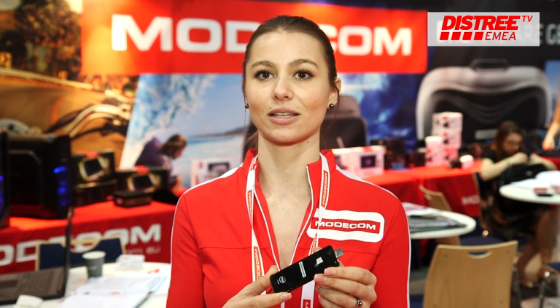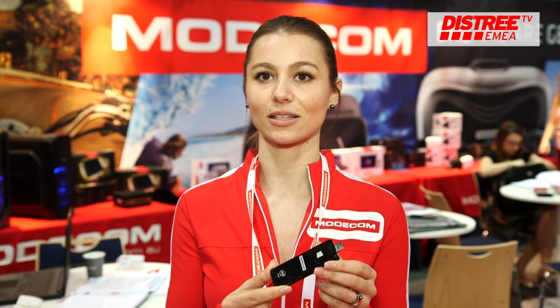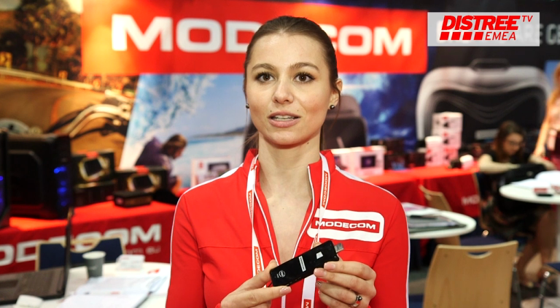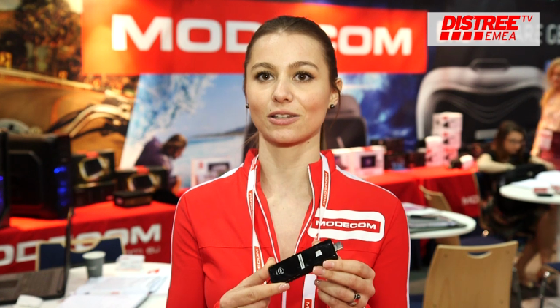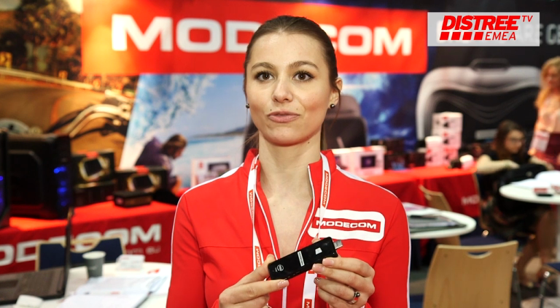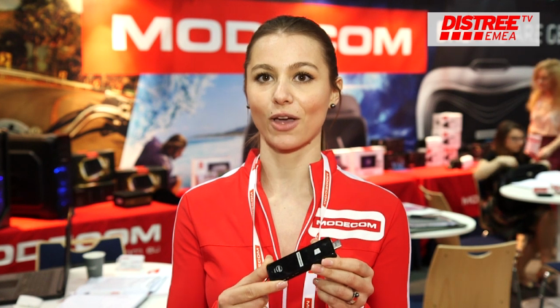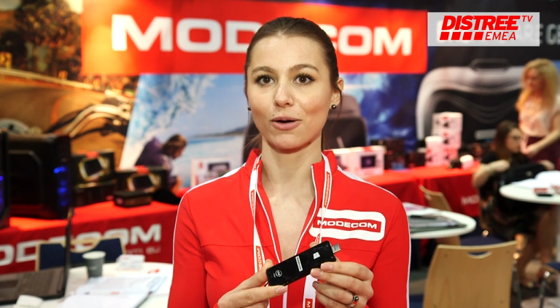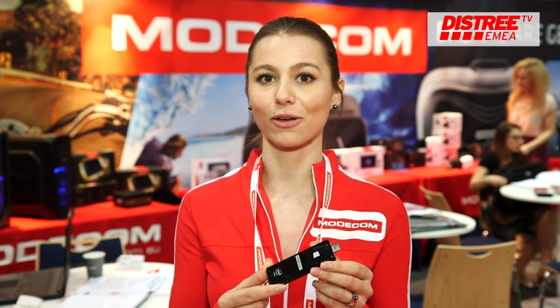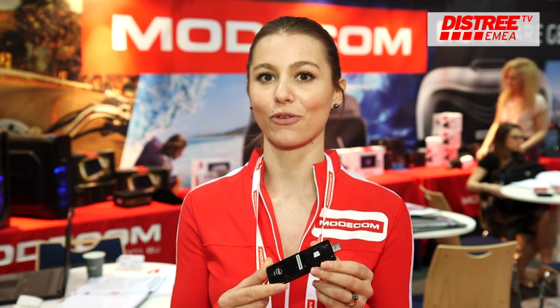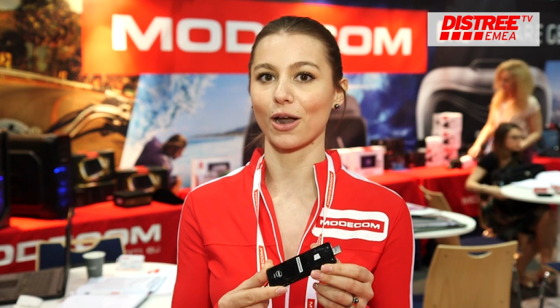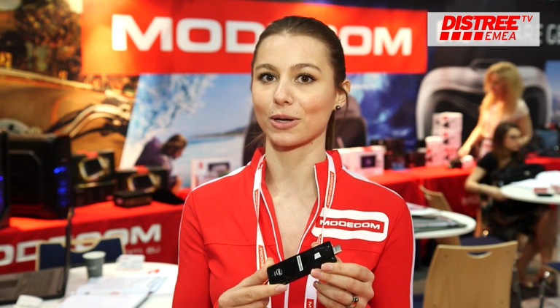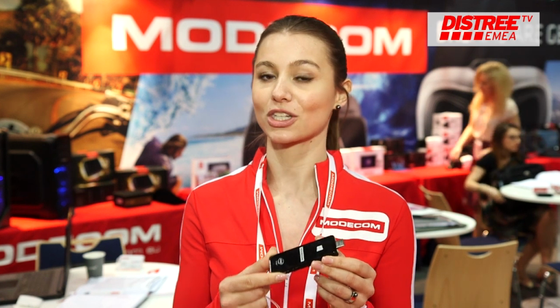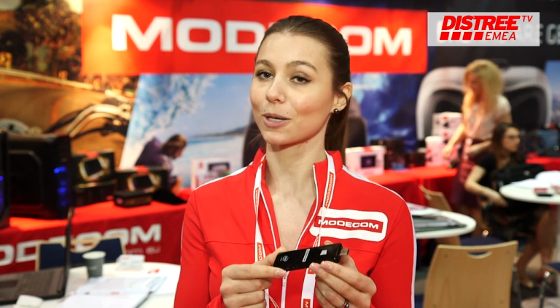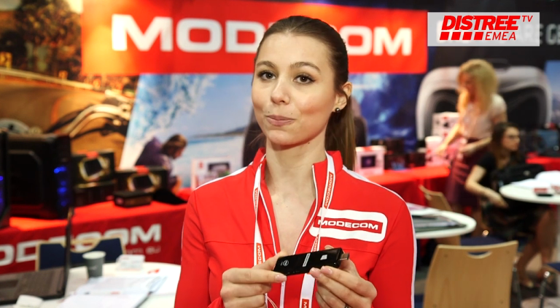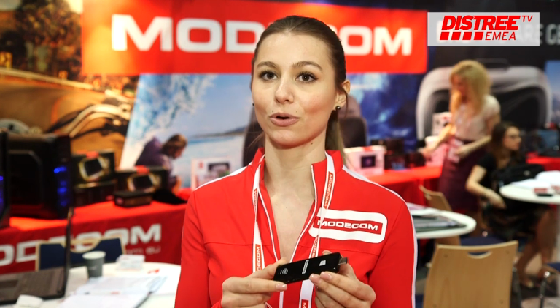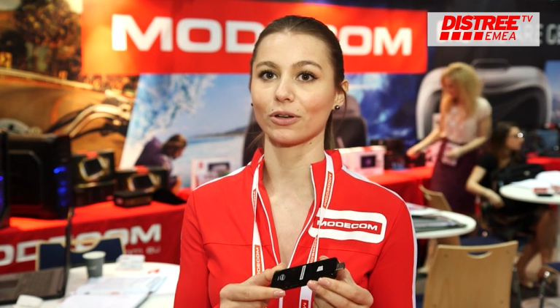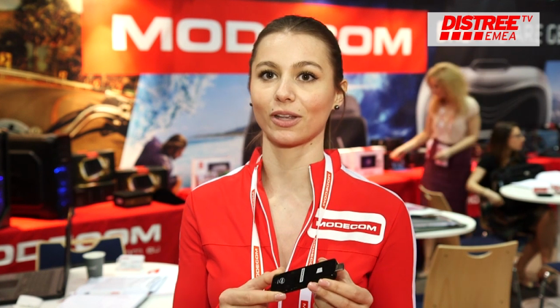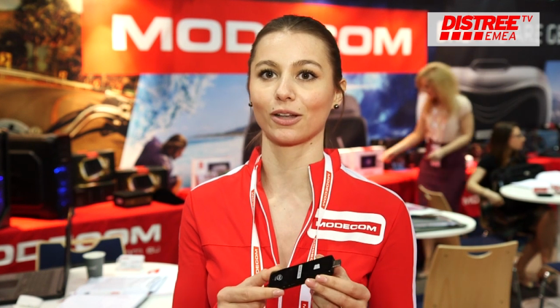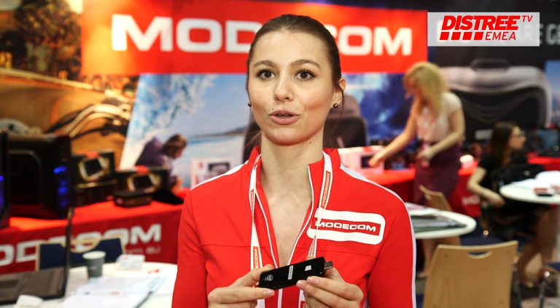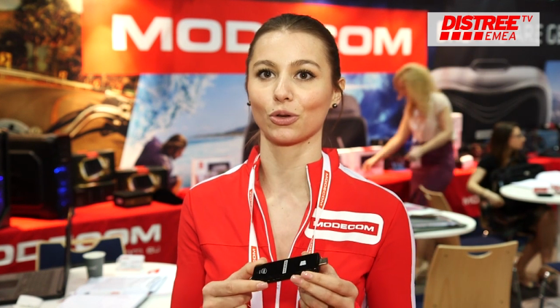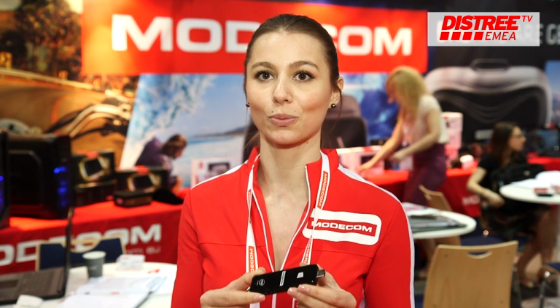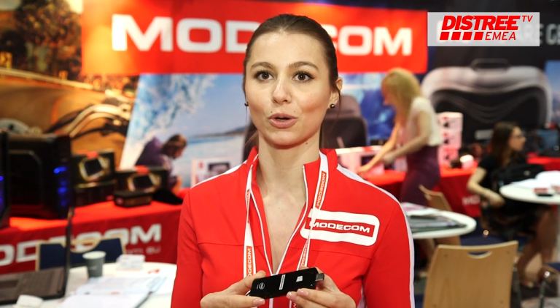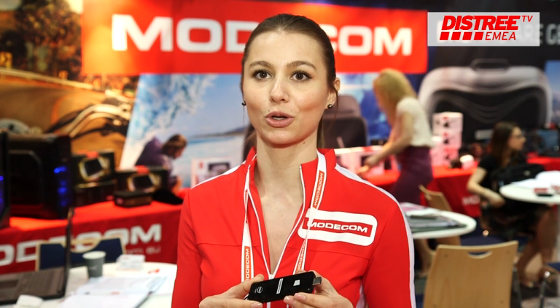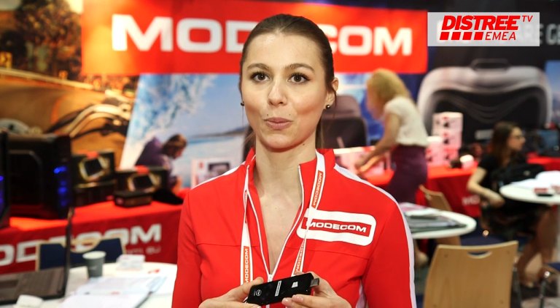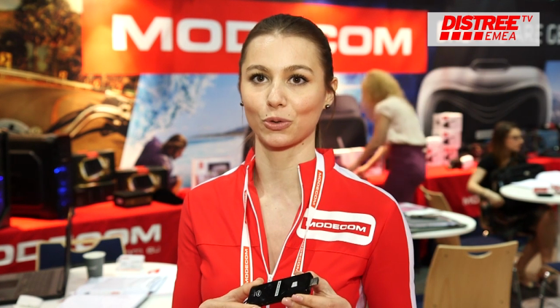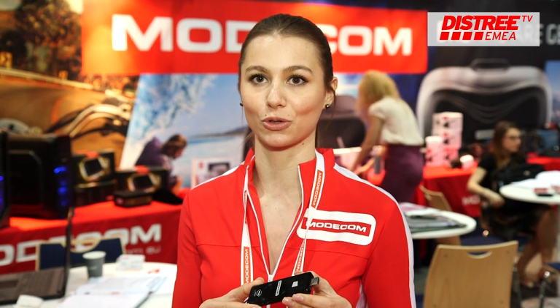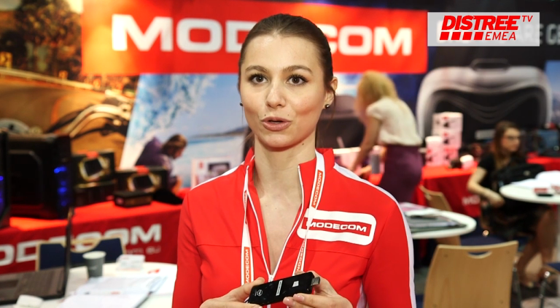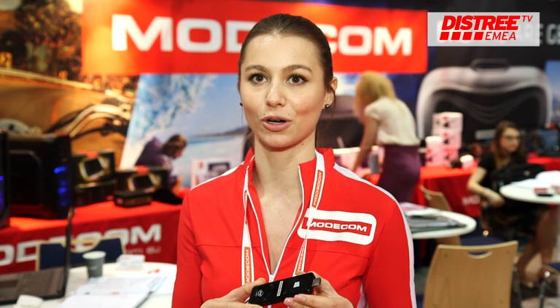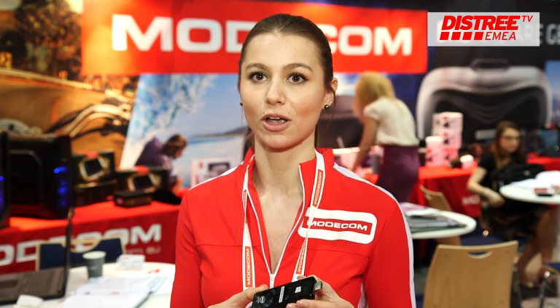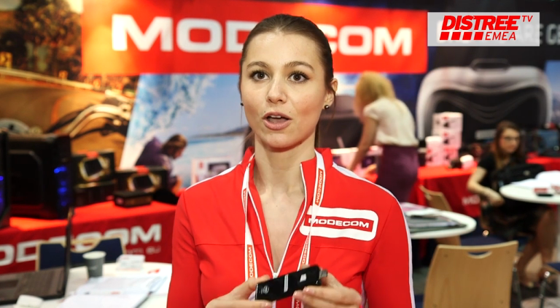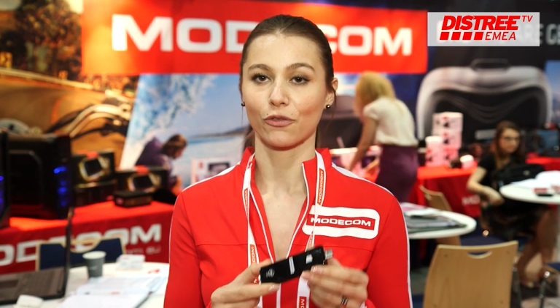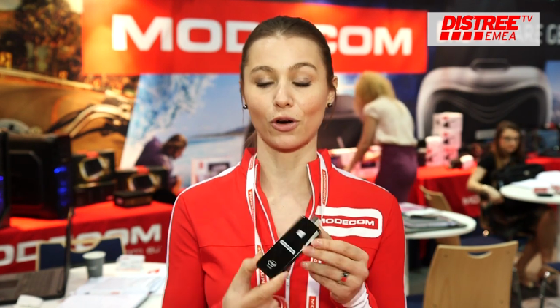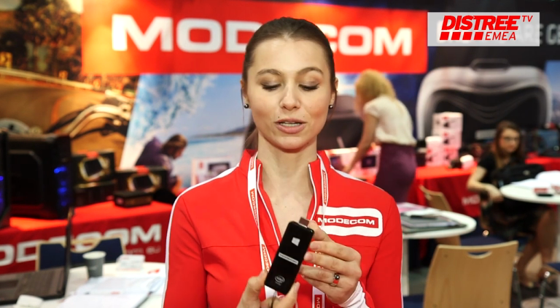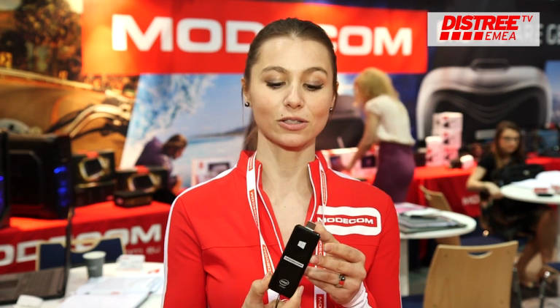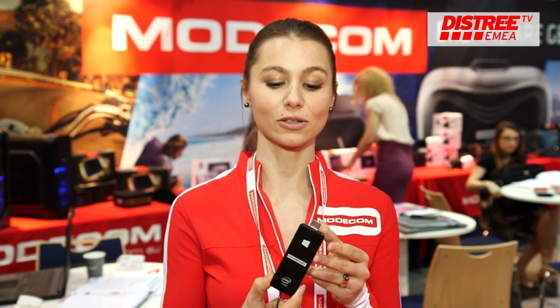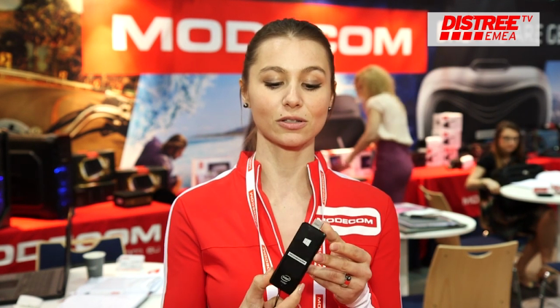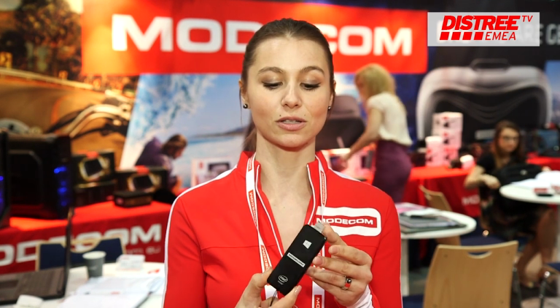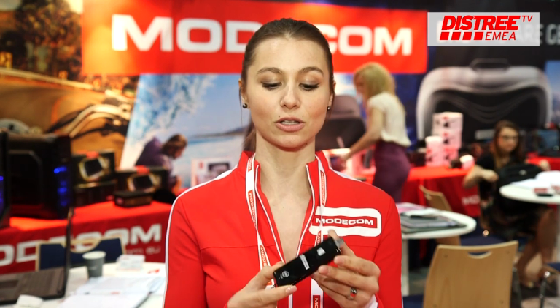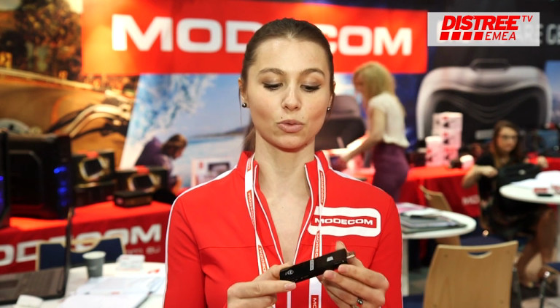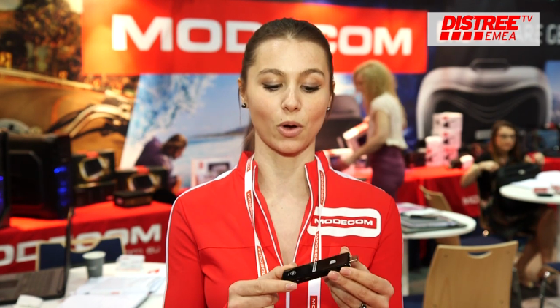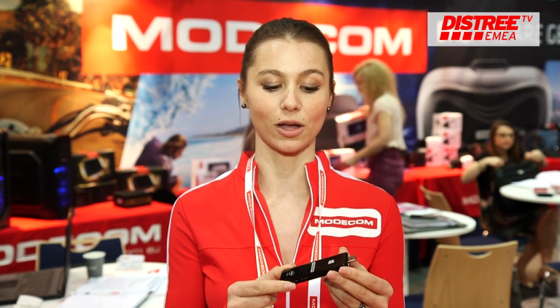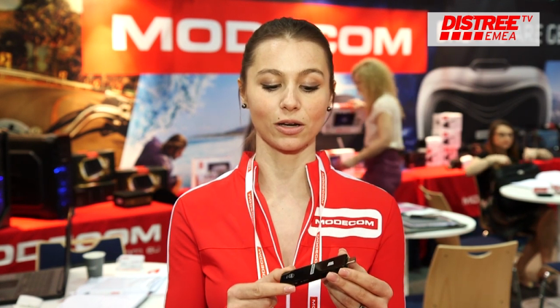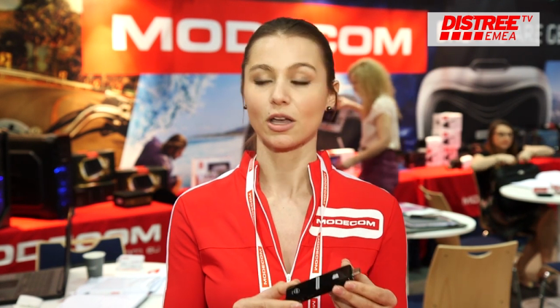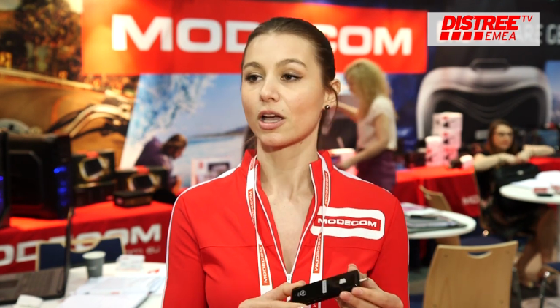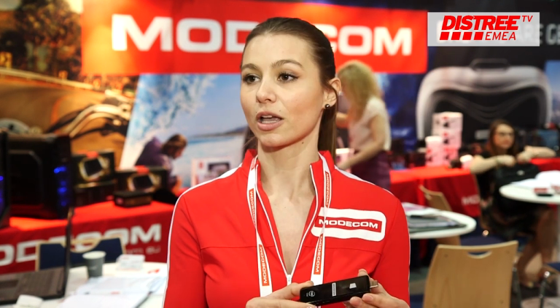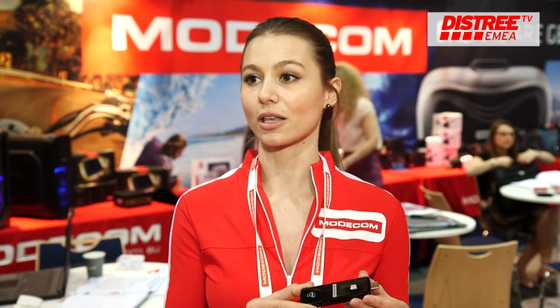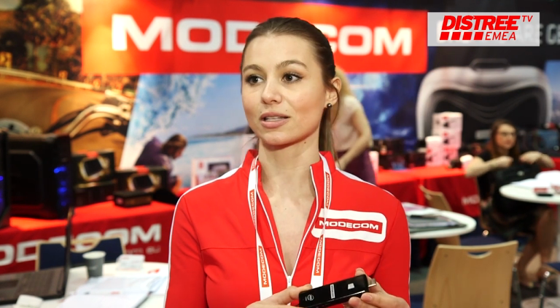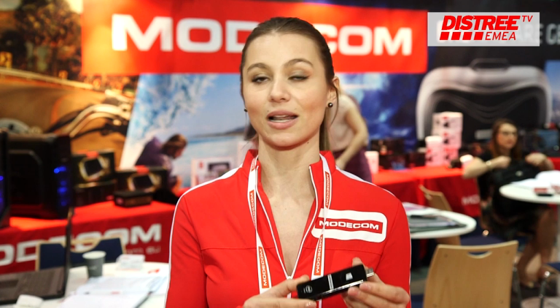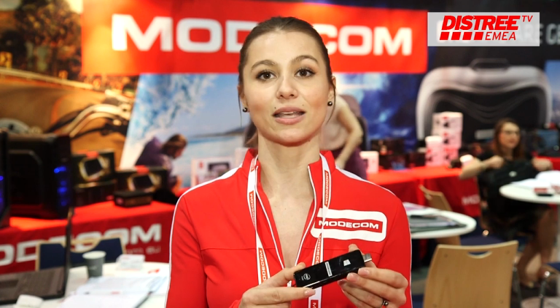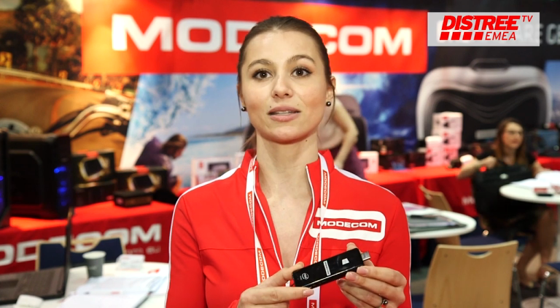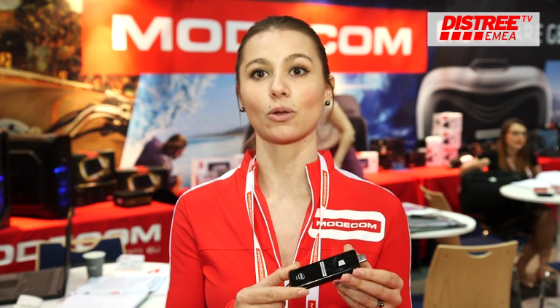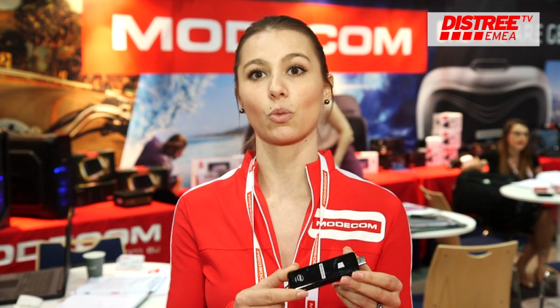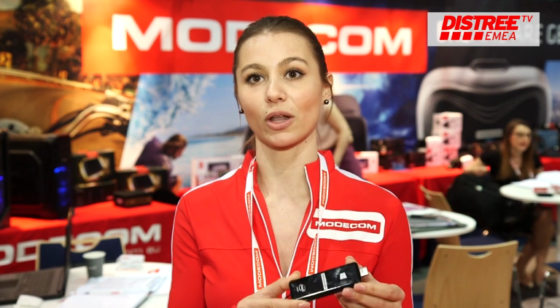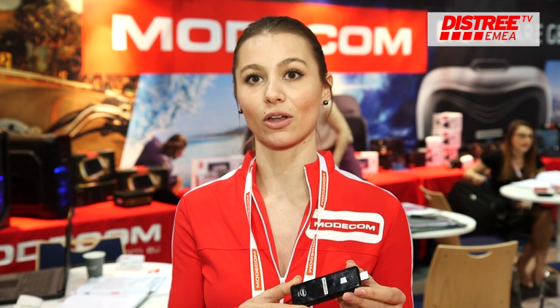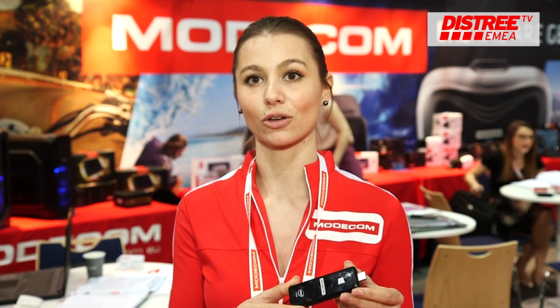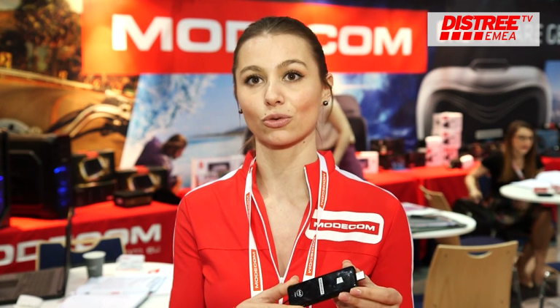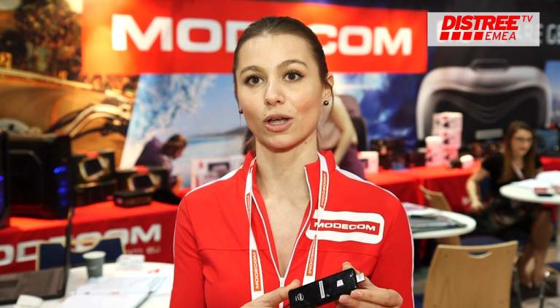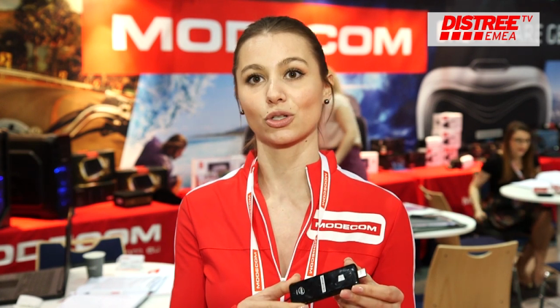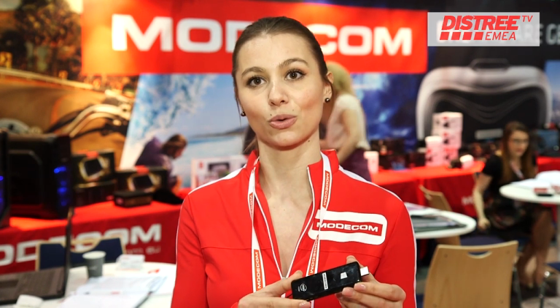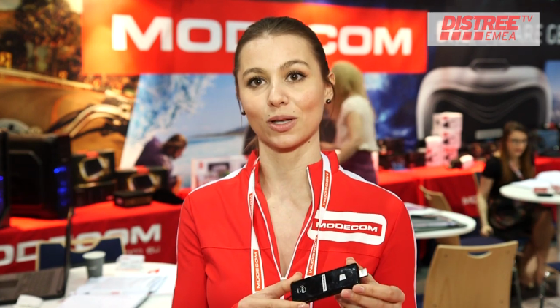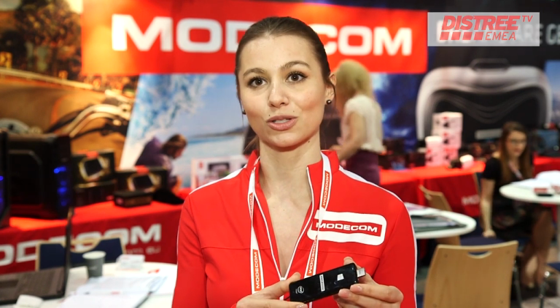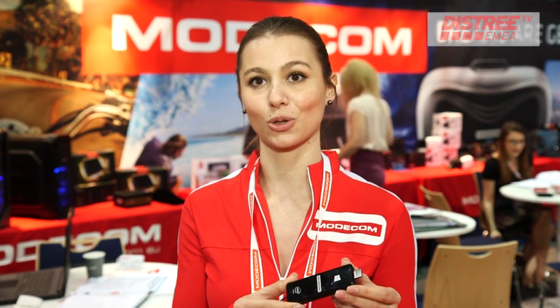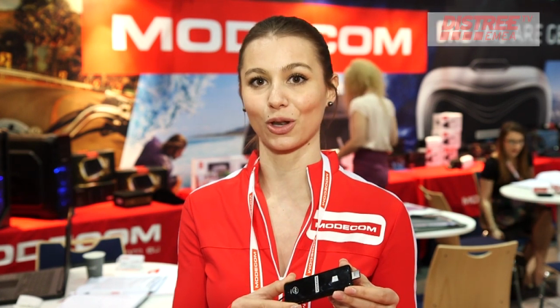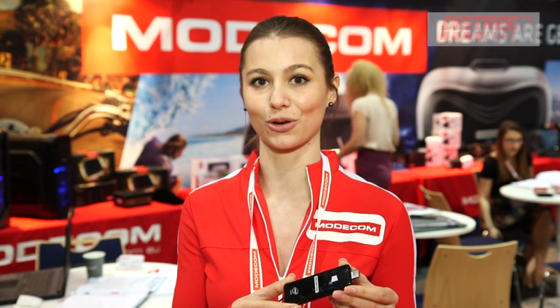The advantage is that this is much cheaper than a normal computer. For instance, this one is less than 100 US dollars.